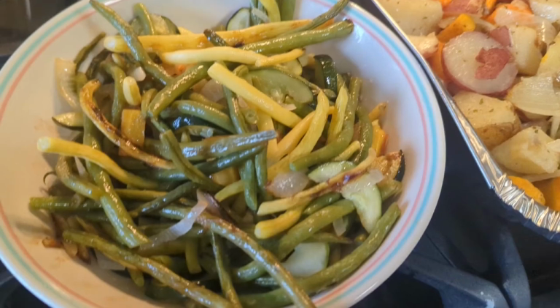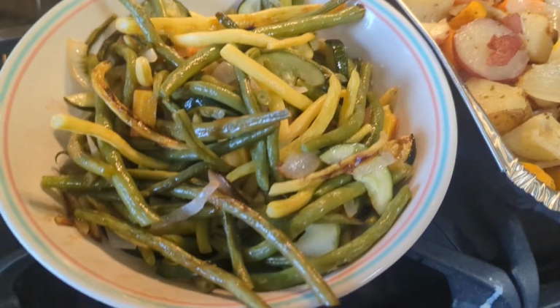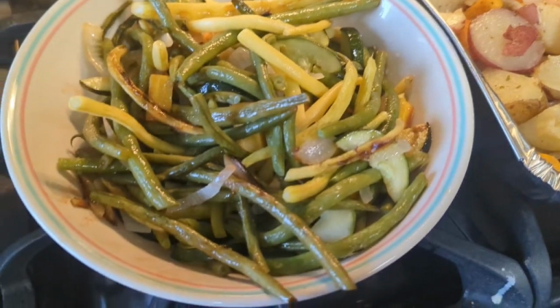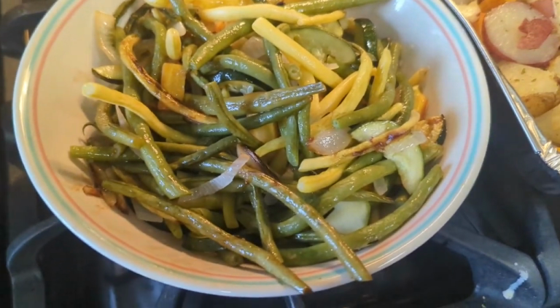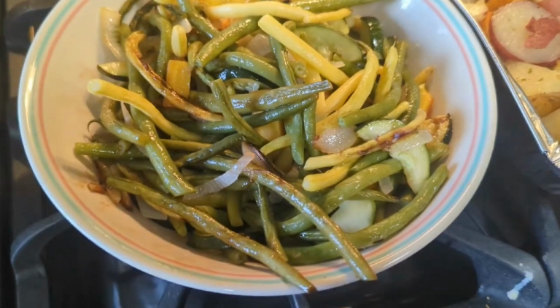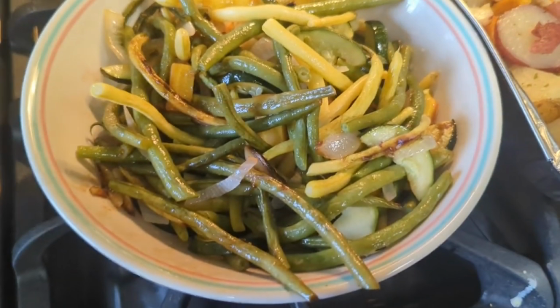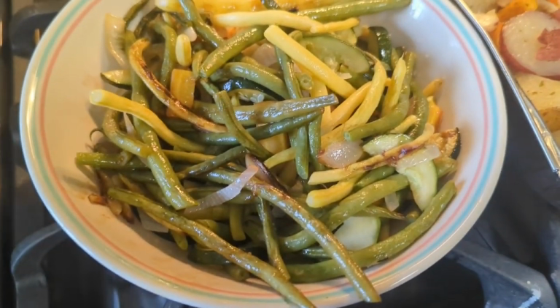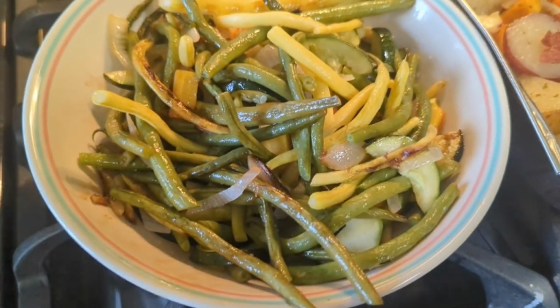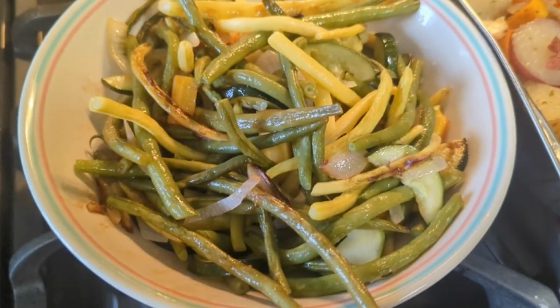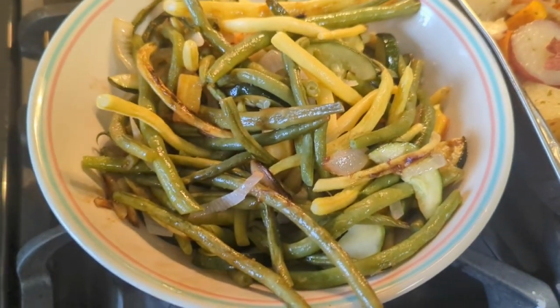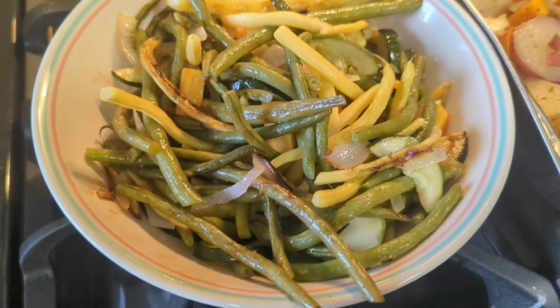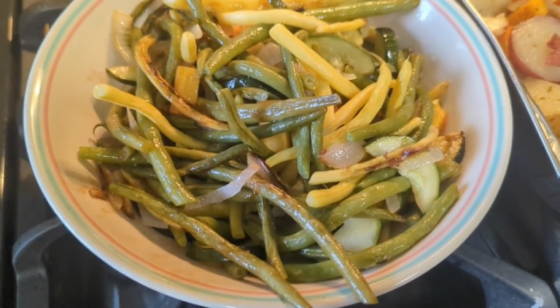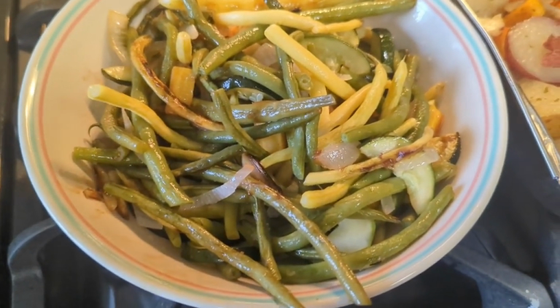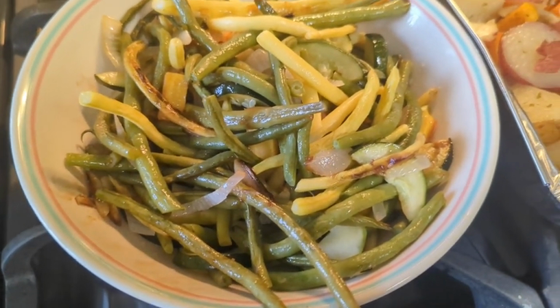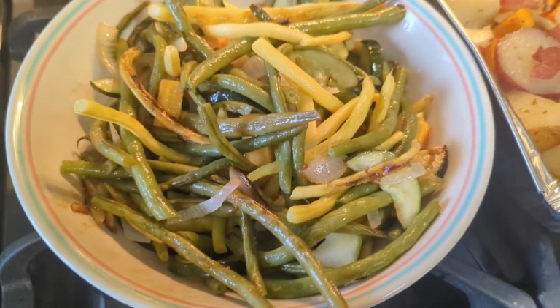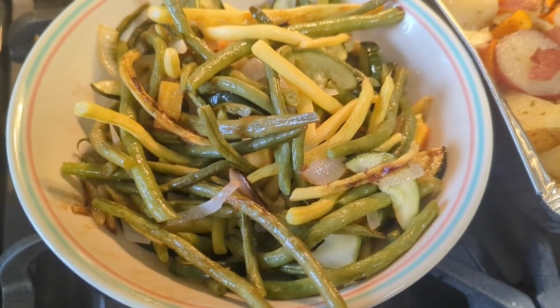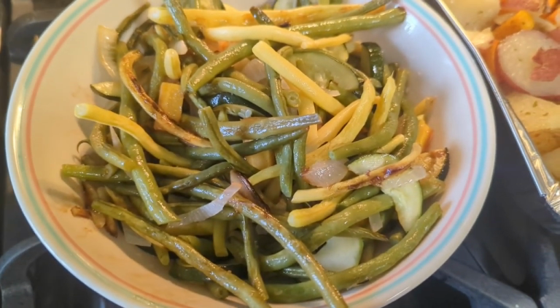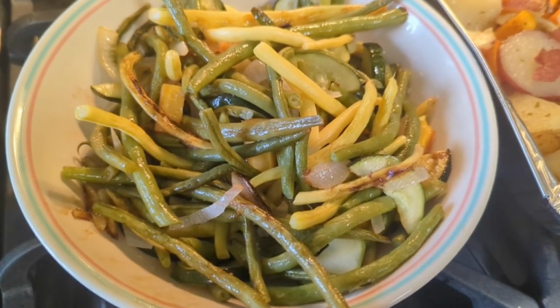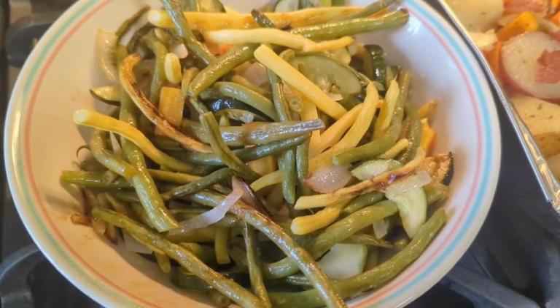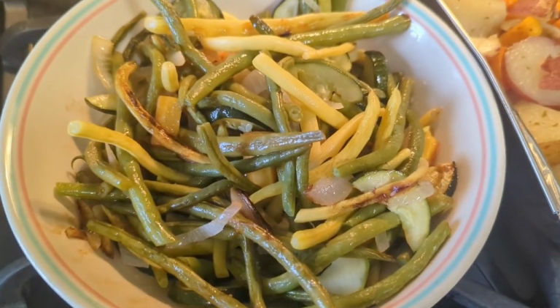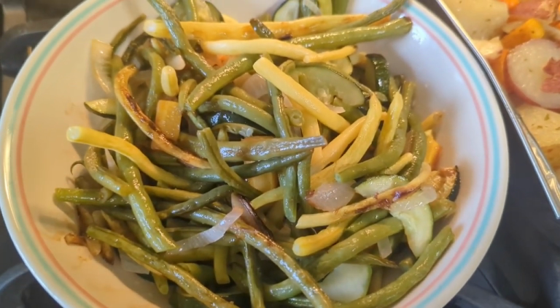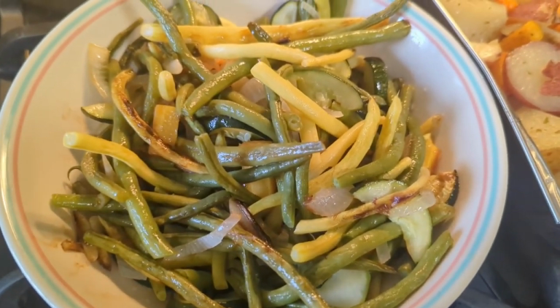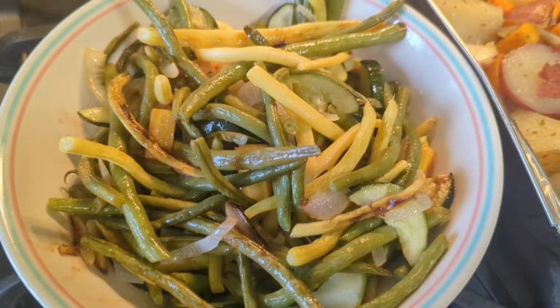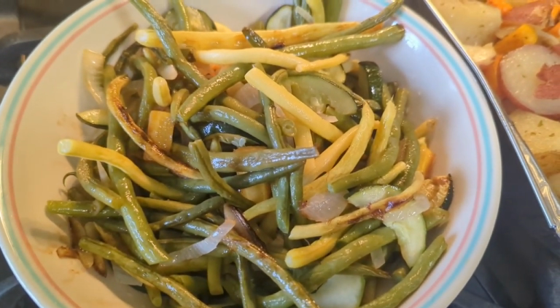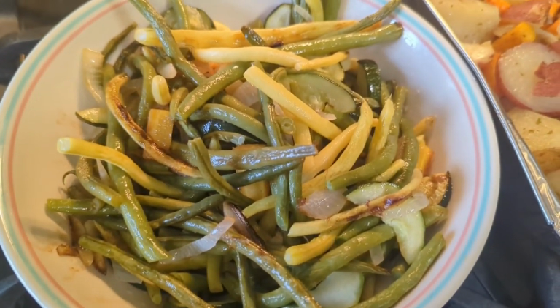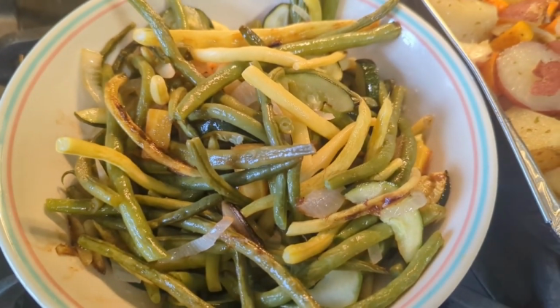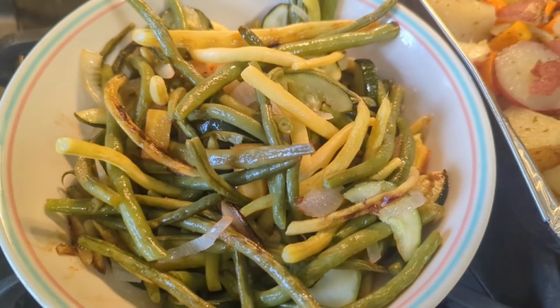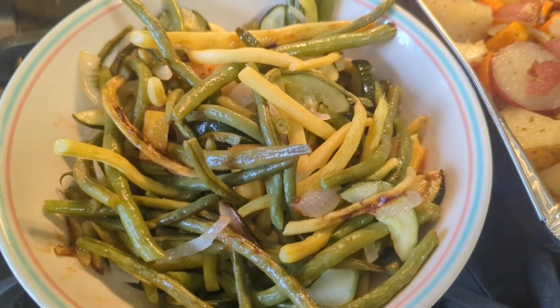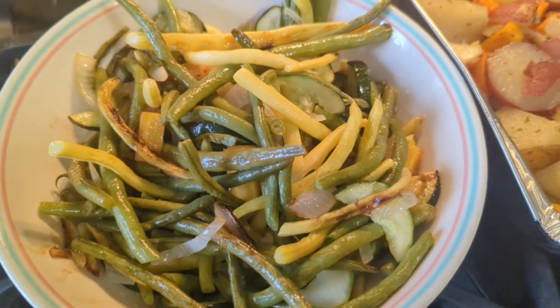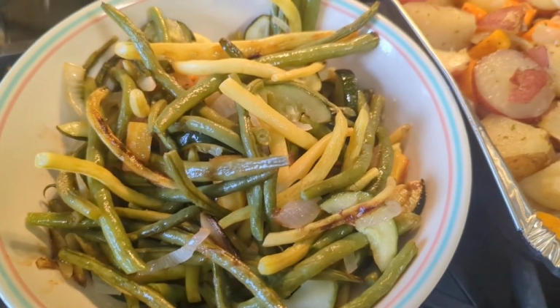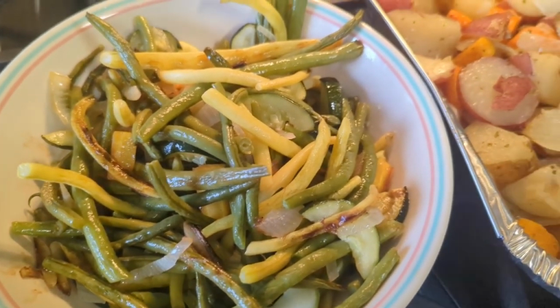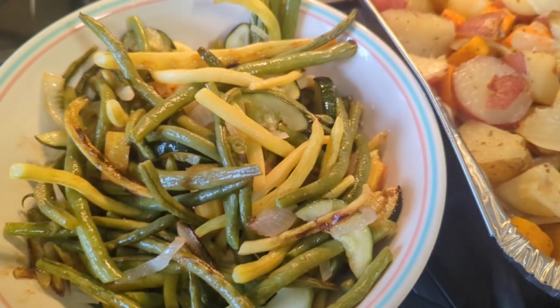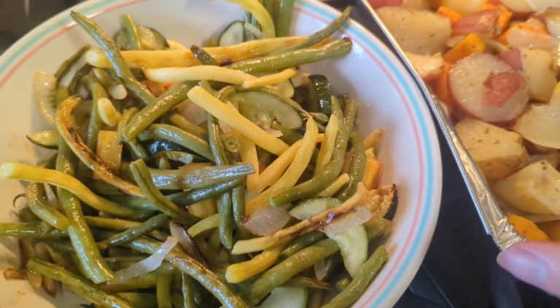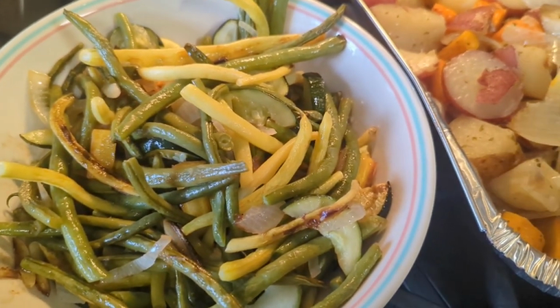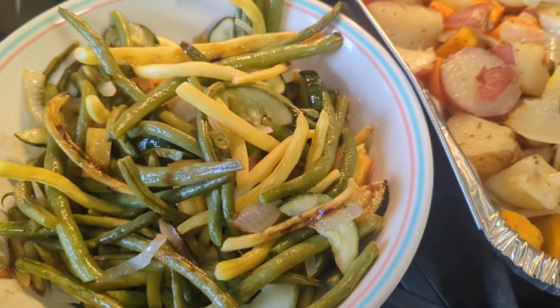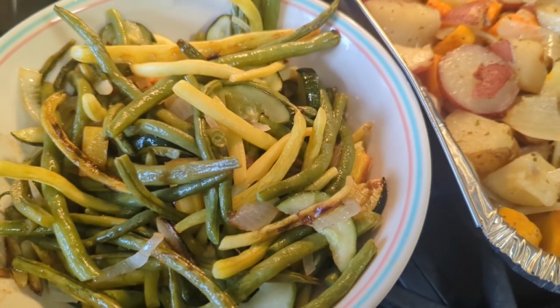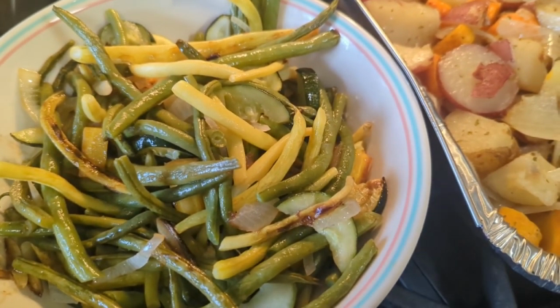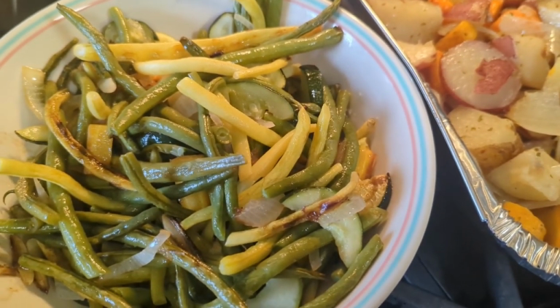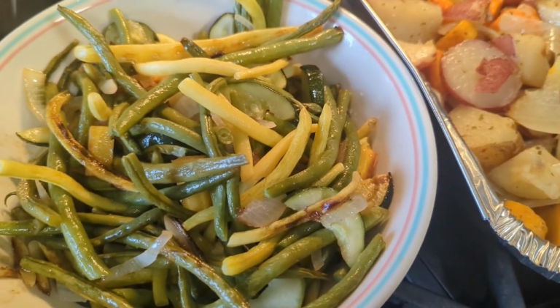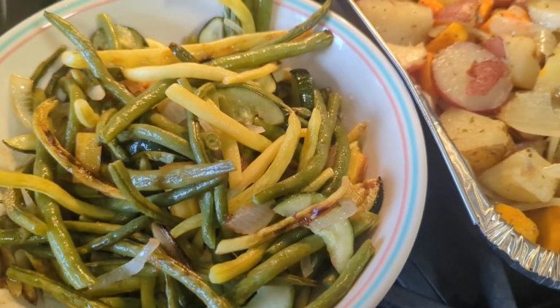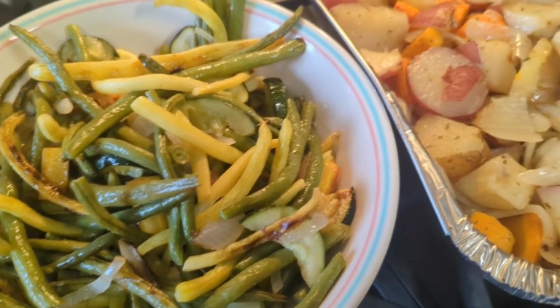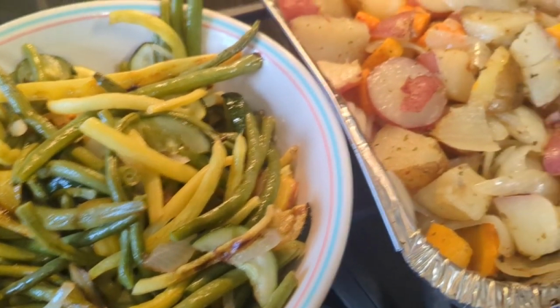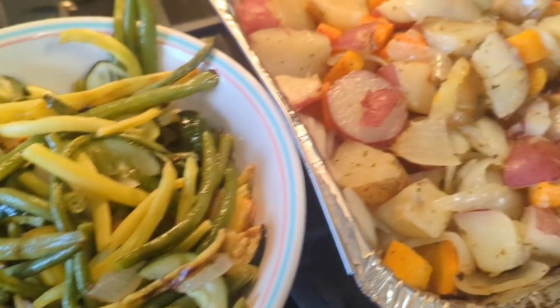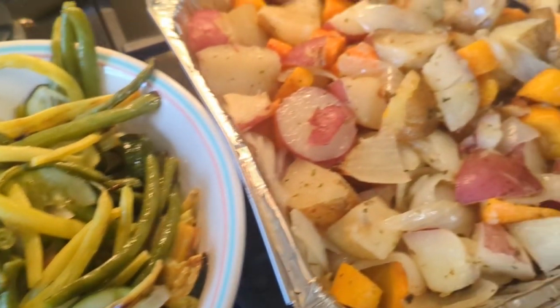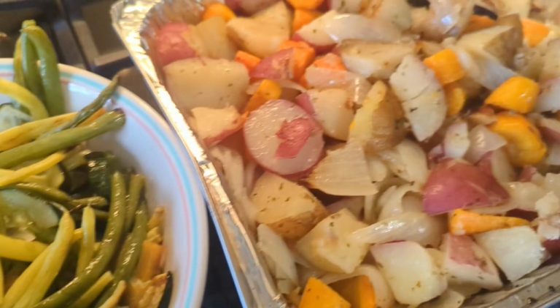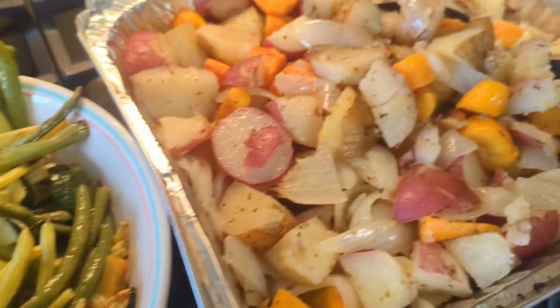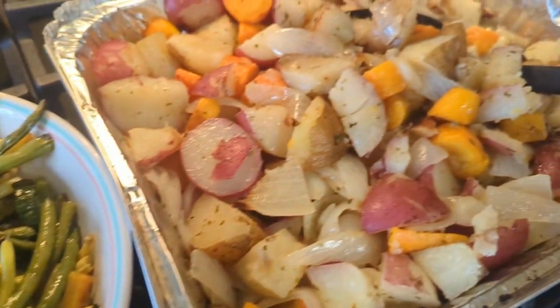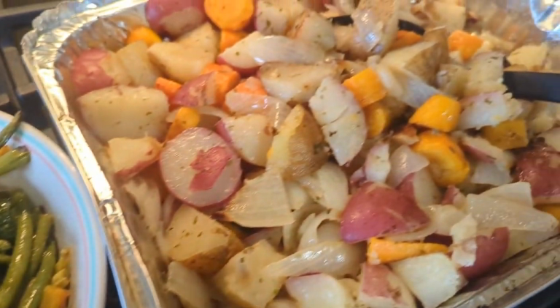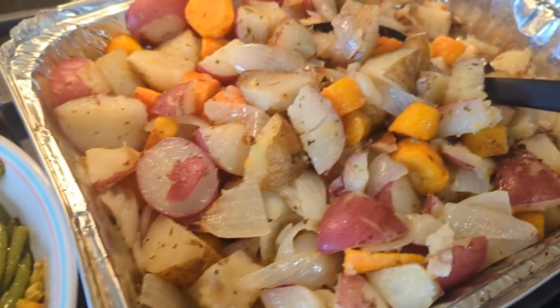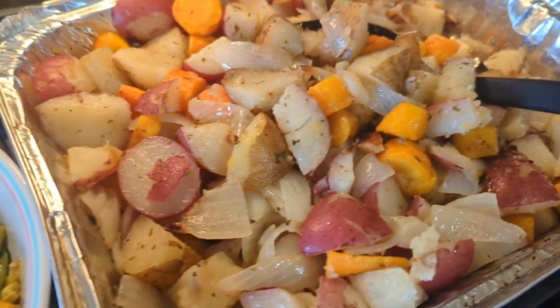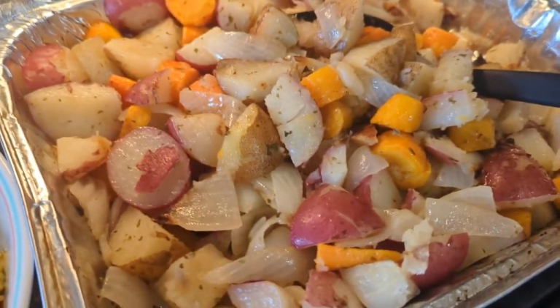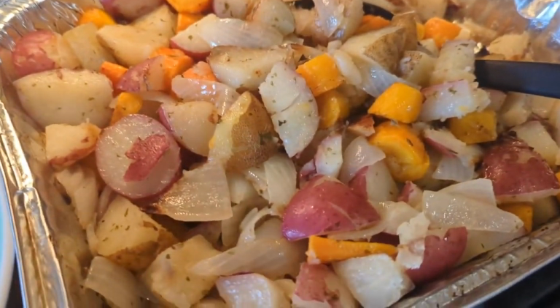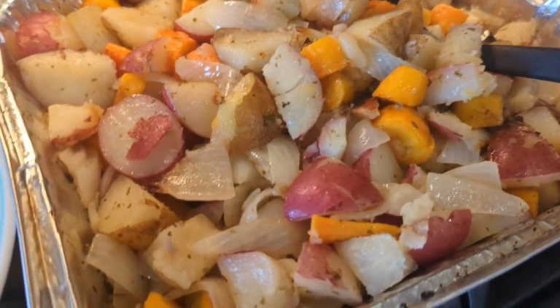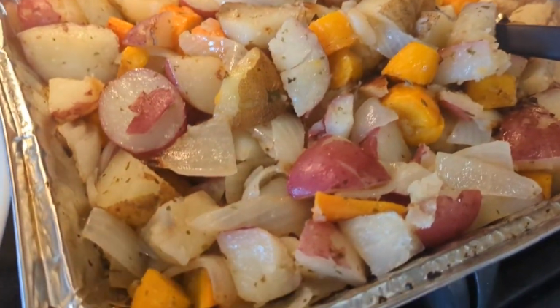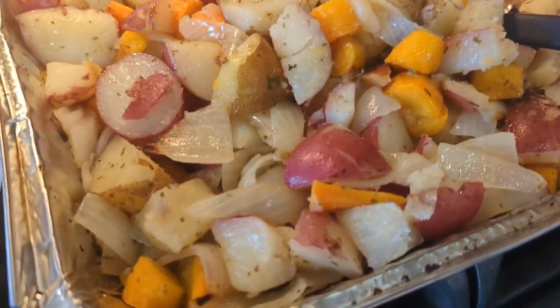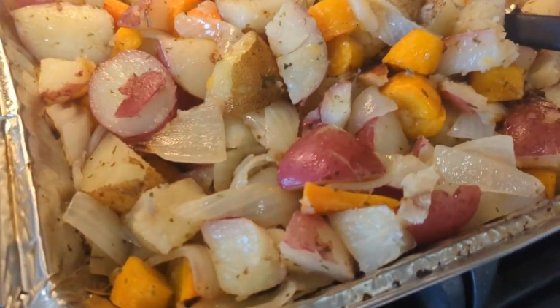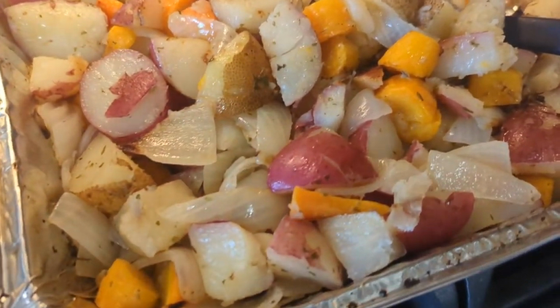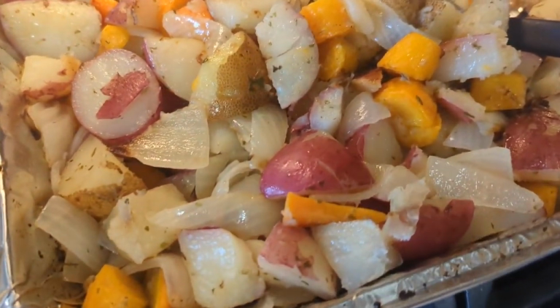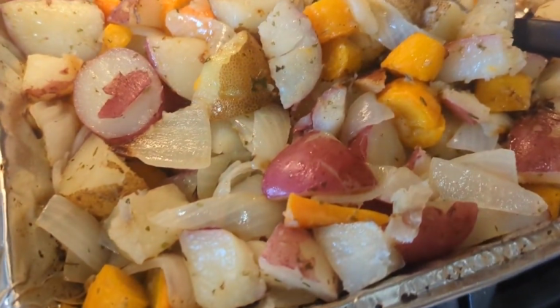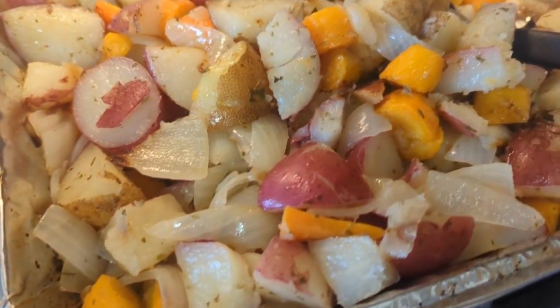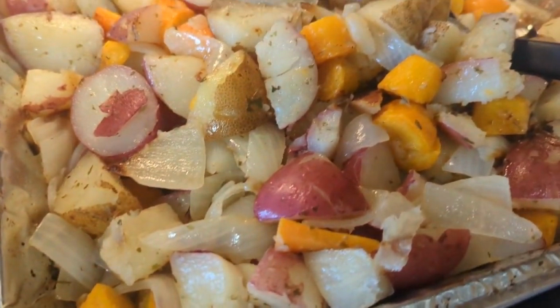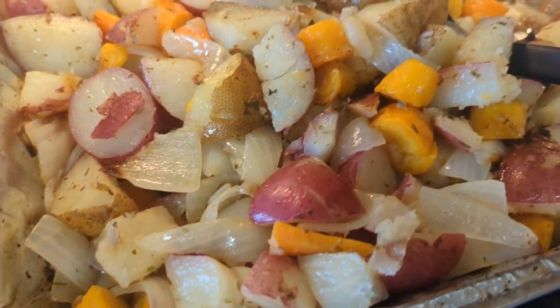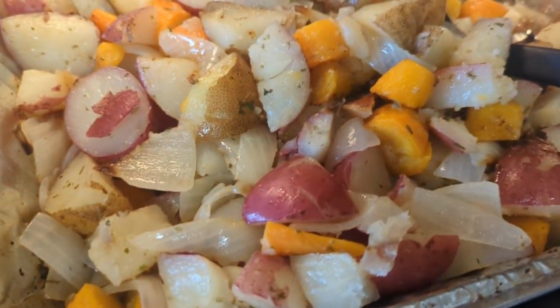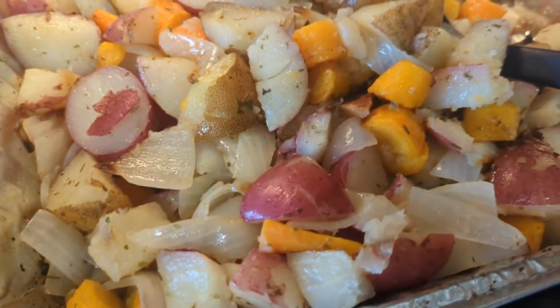Green beans and wax beans and squash from the garden. Potatoes from the garden. Carrots from the garden.